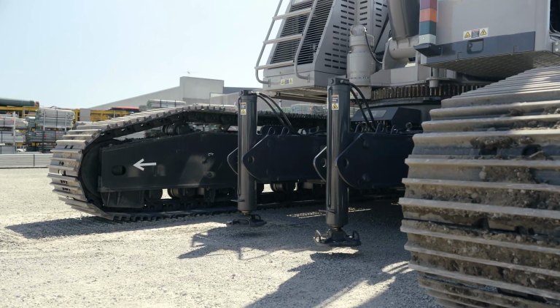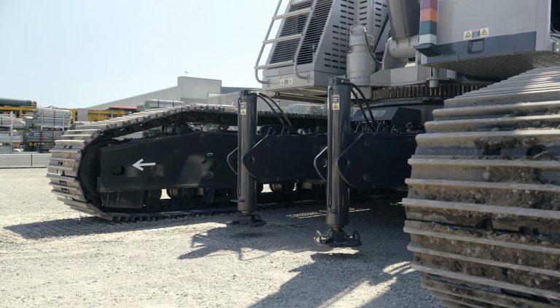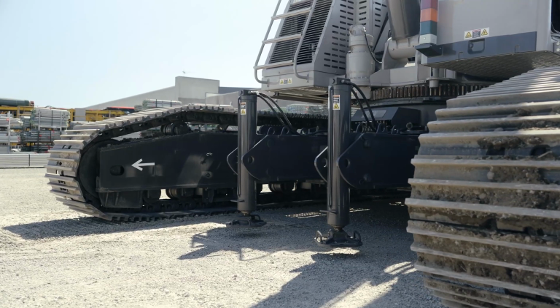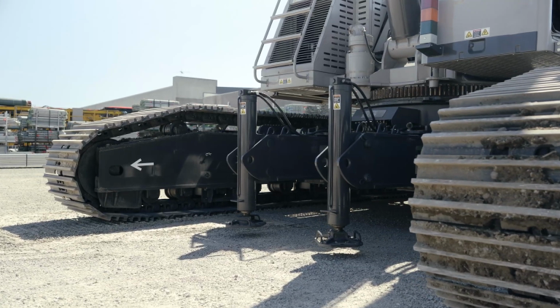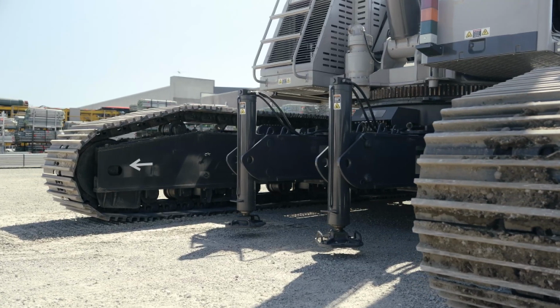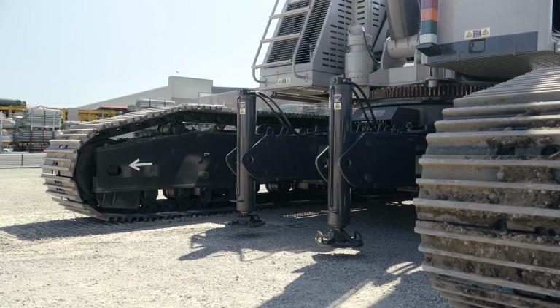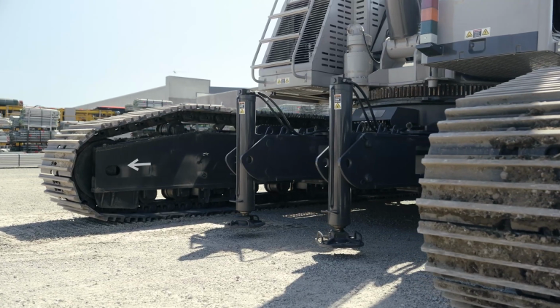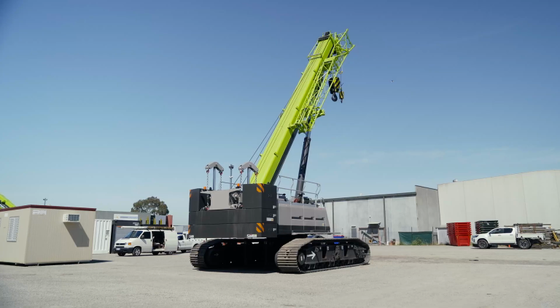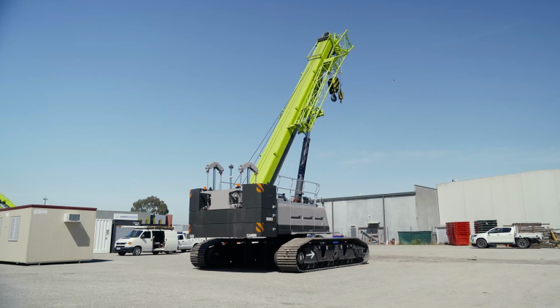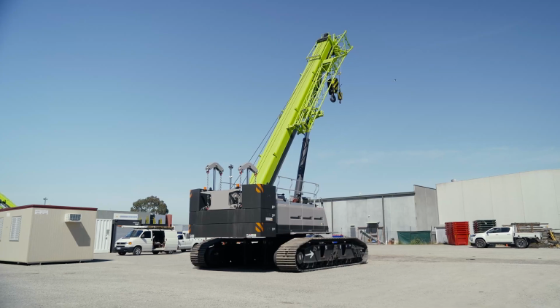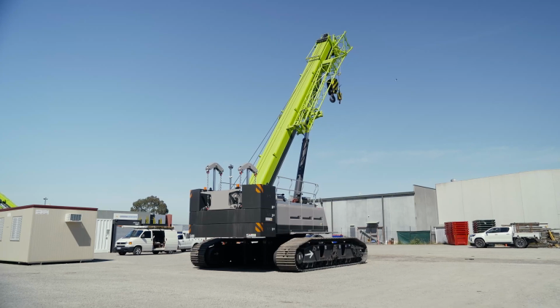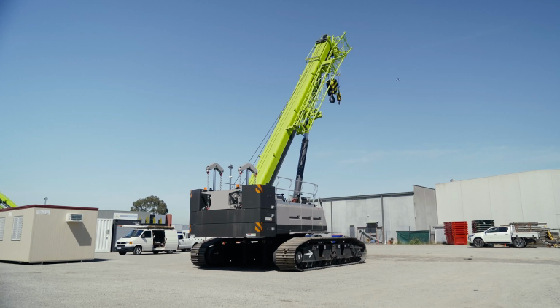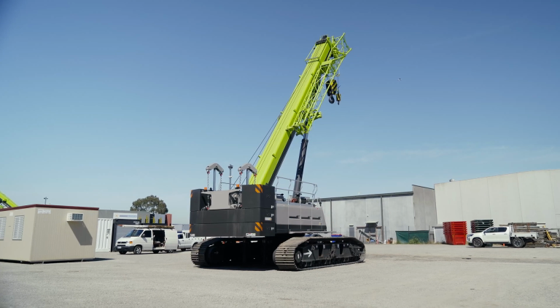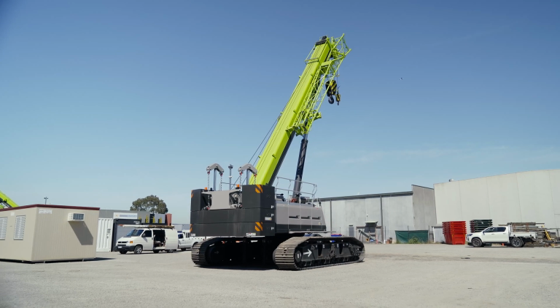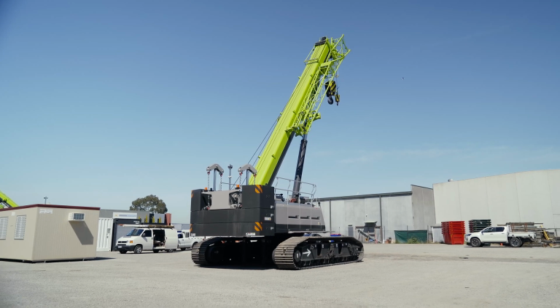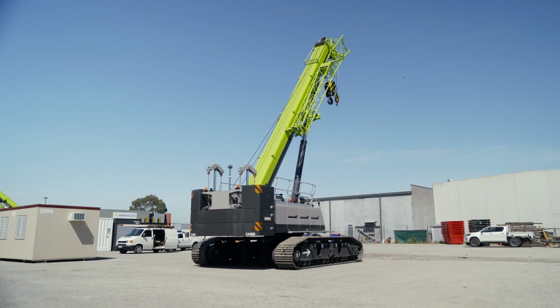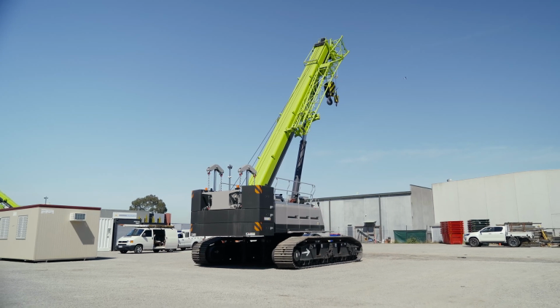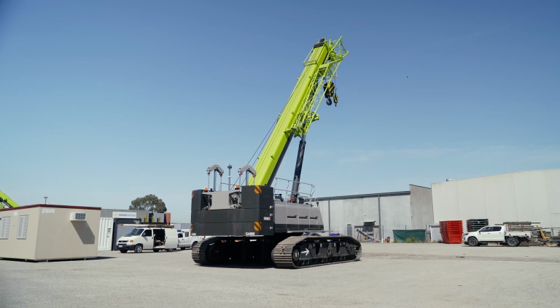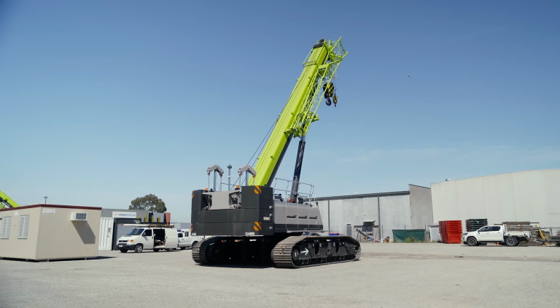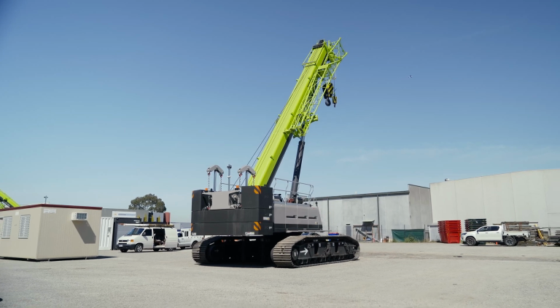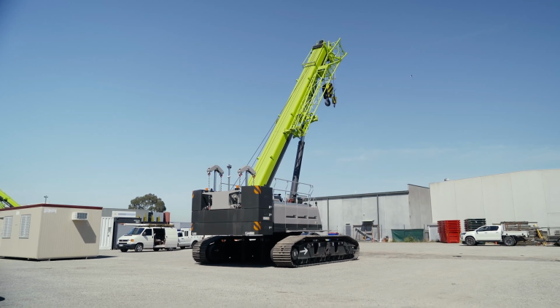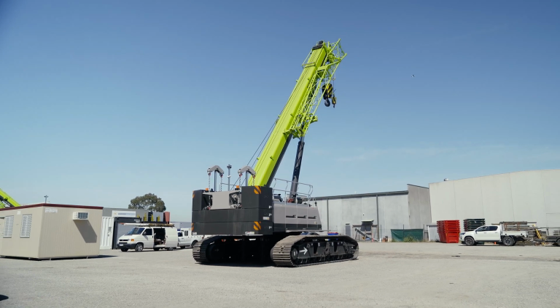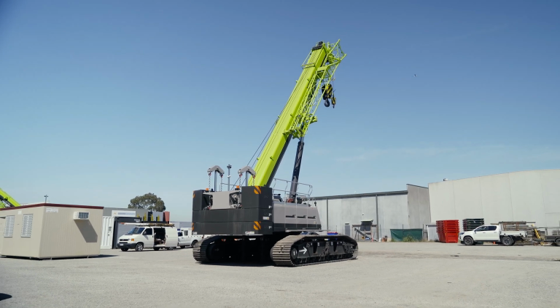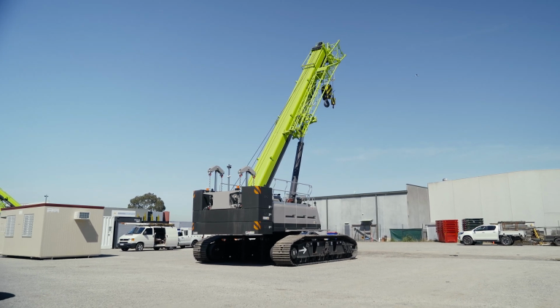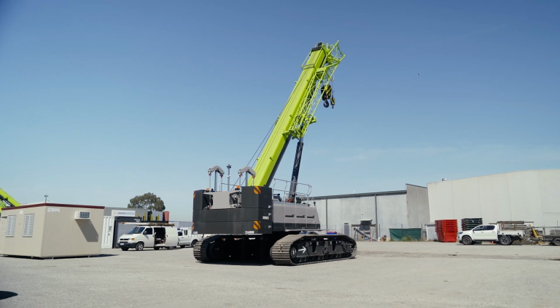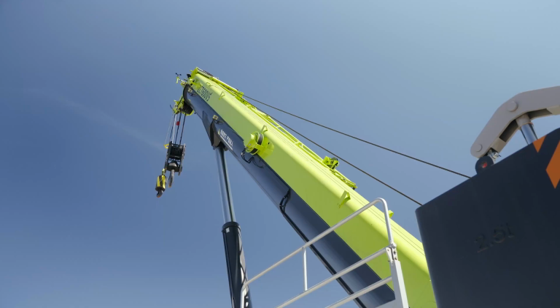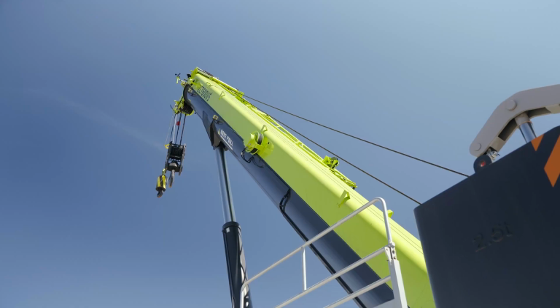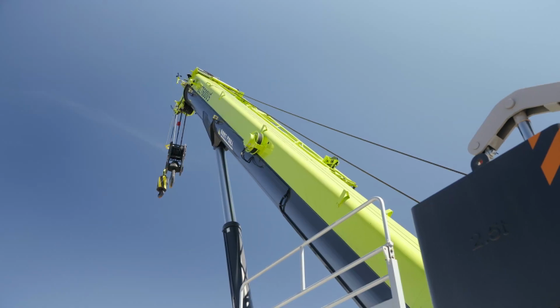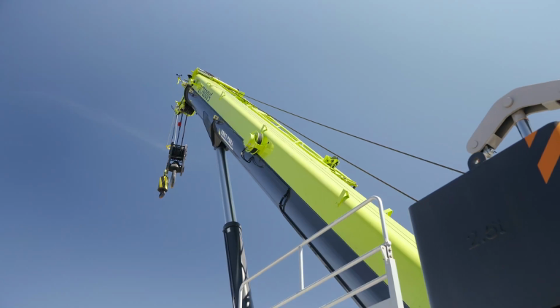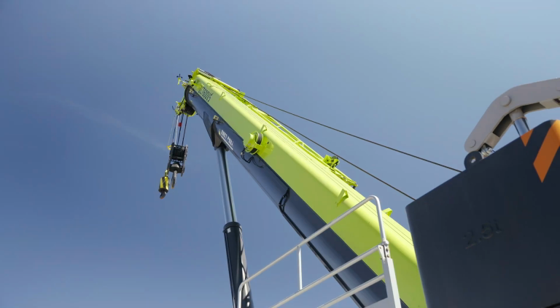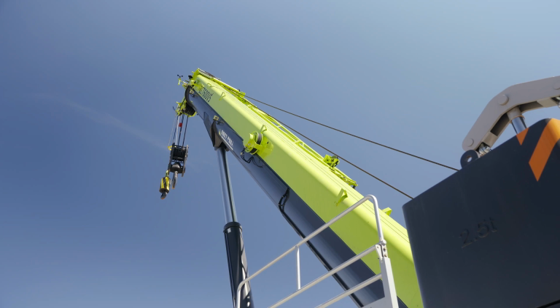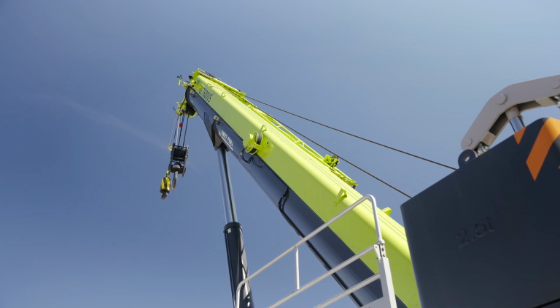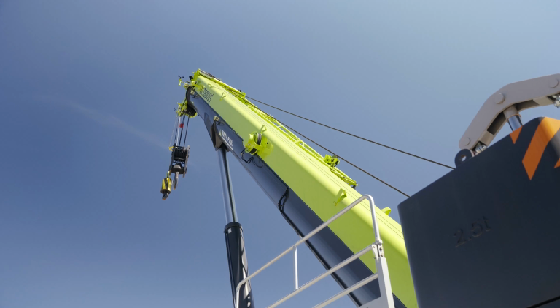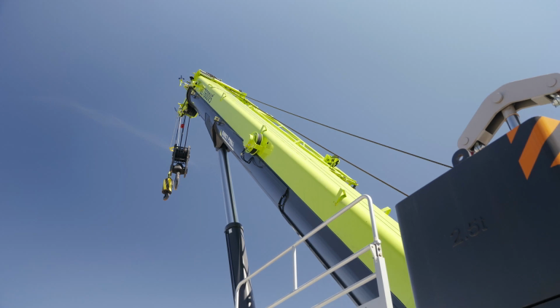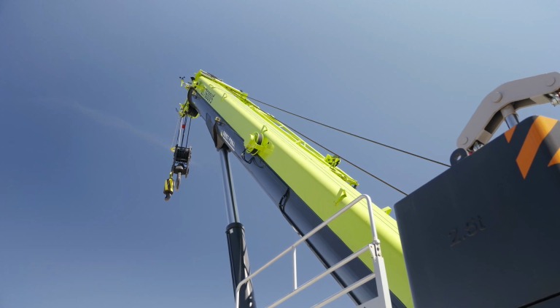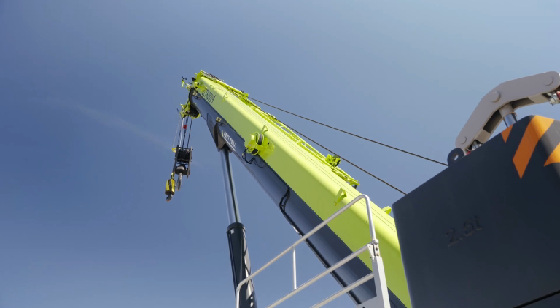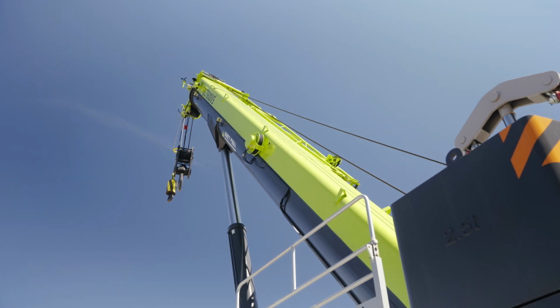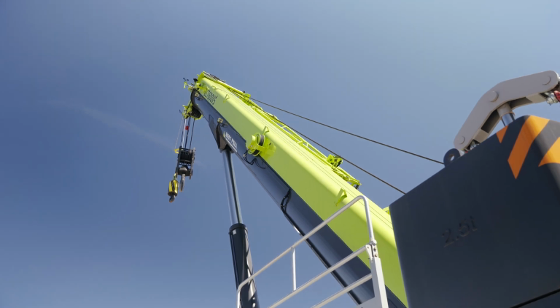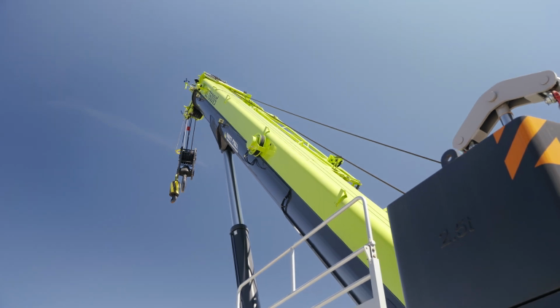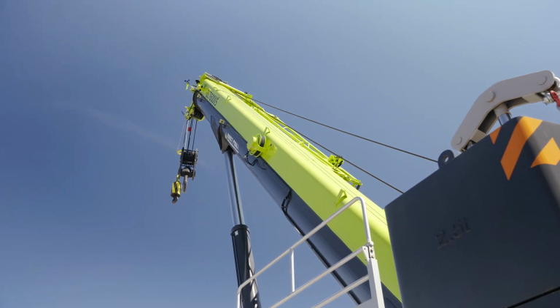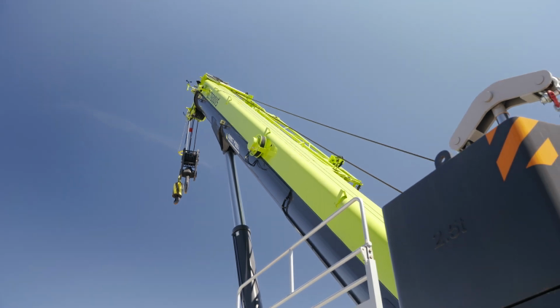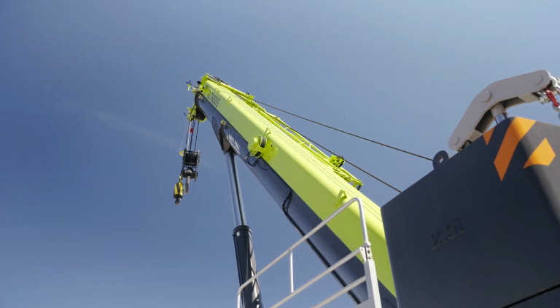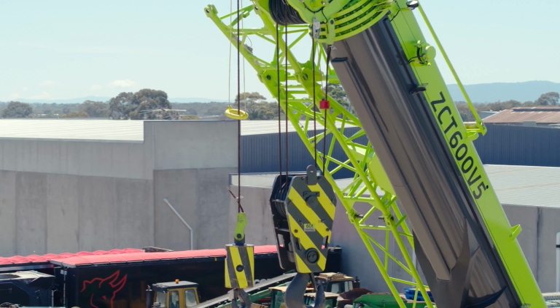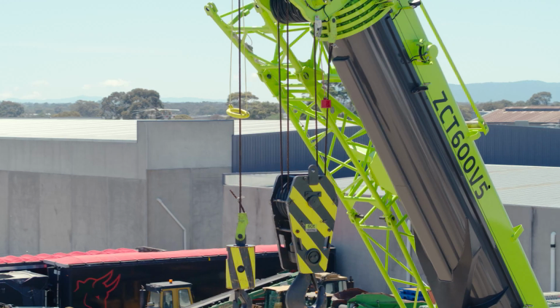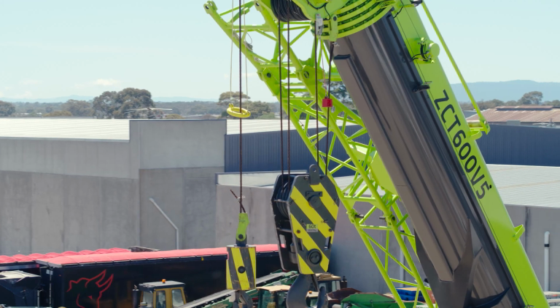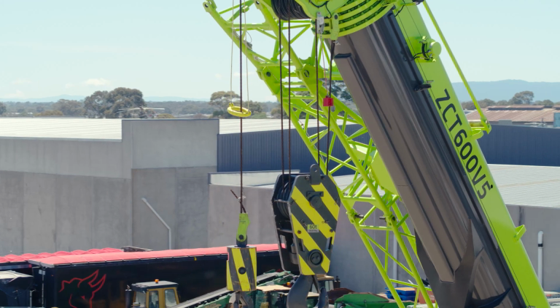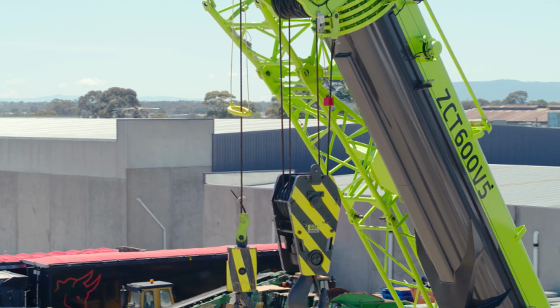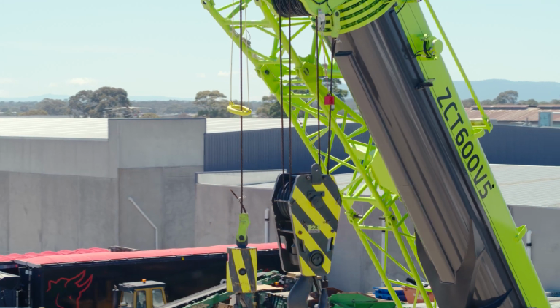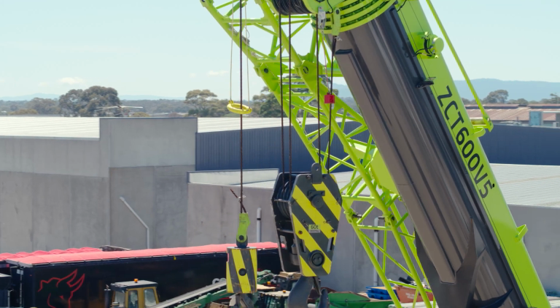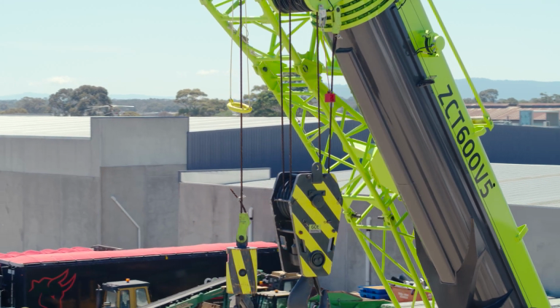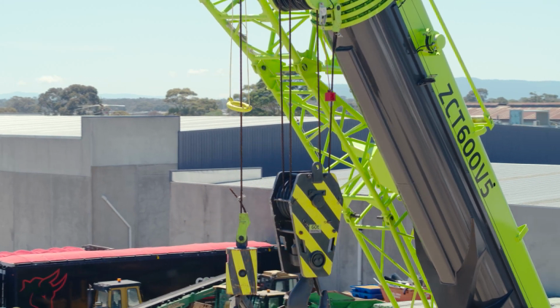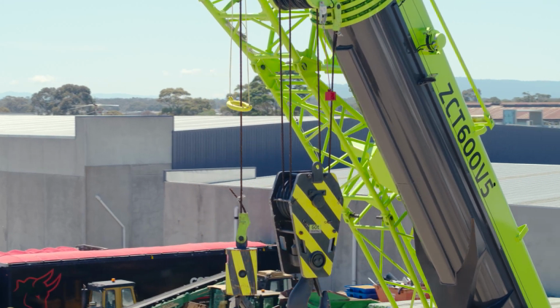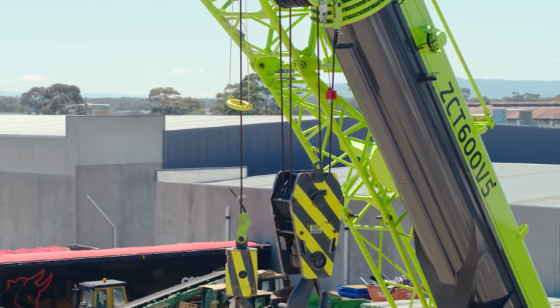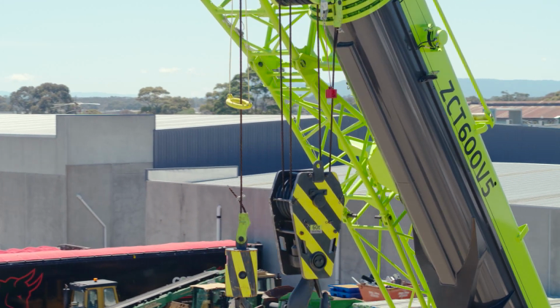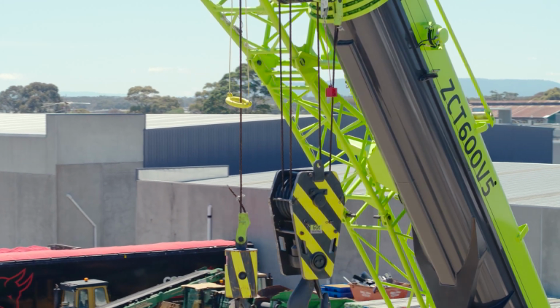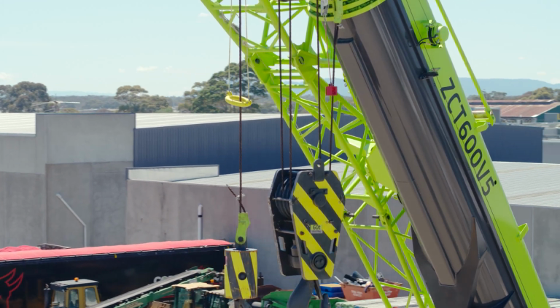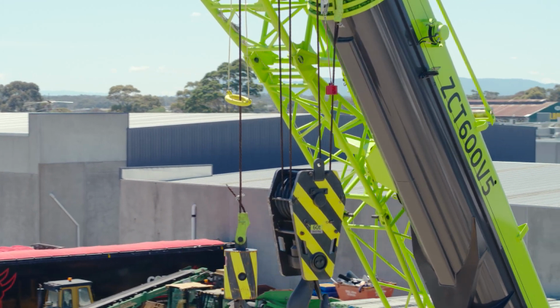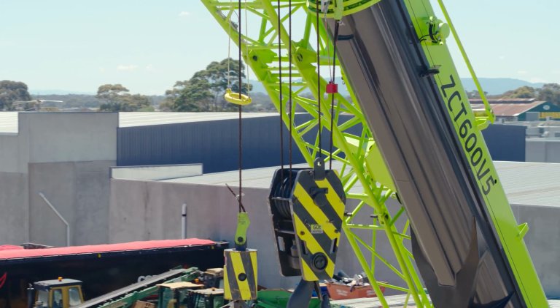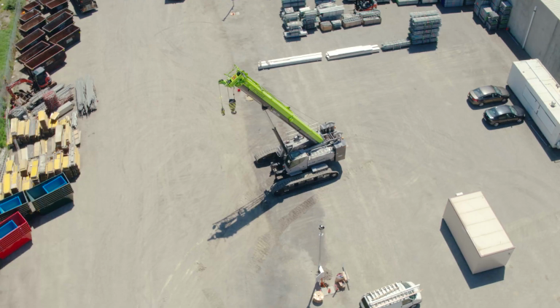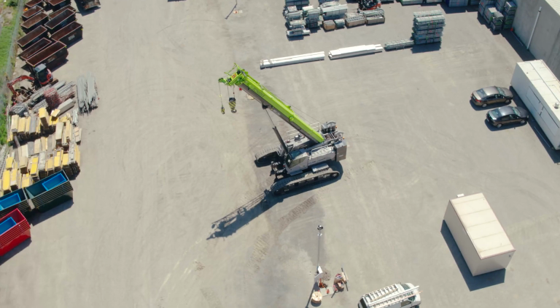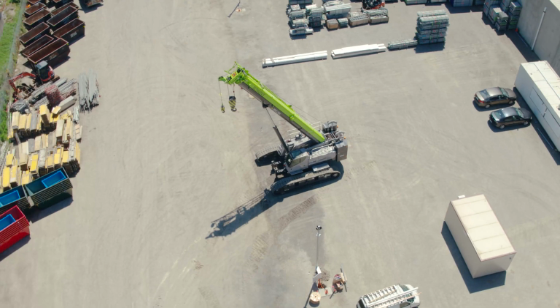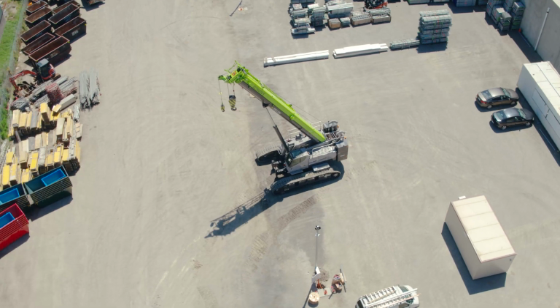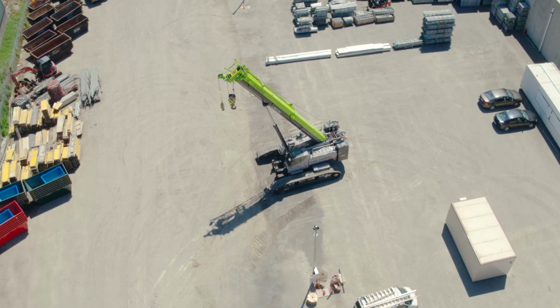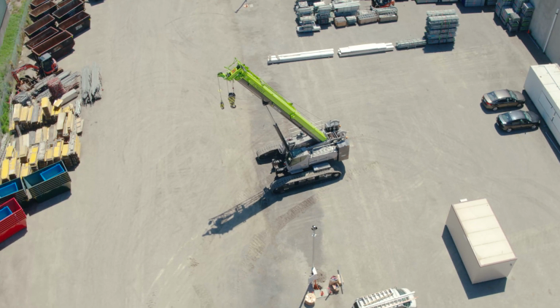It's reasonably economical on fuel. The motor doesn't use a lot of fuel, especially when it's not tracking. So all up, it's a good all-round crane.